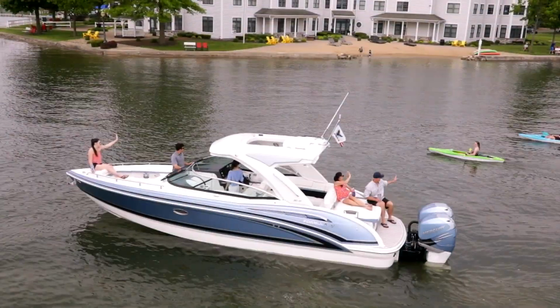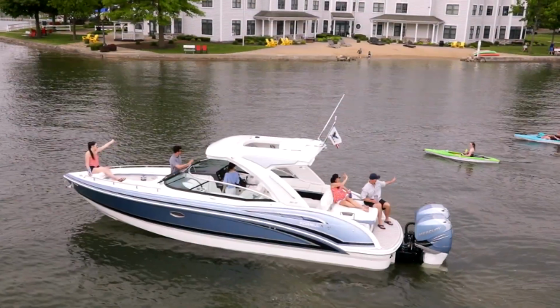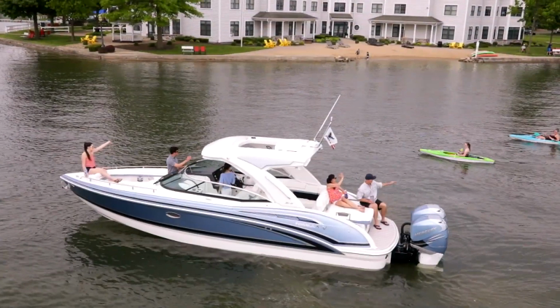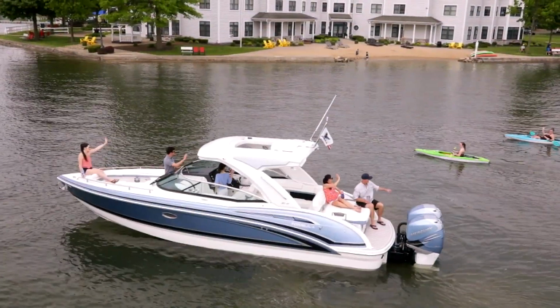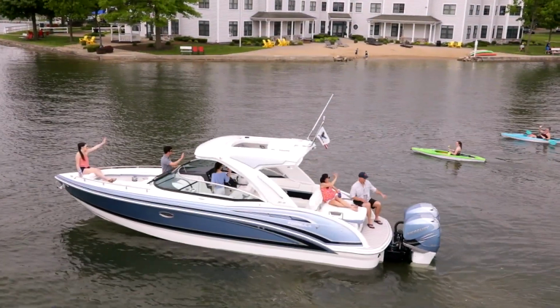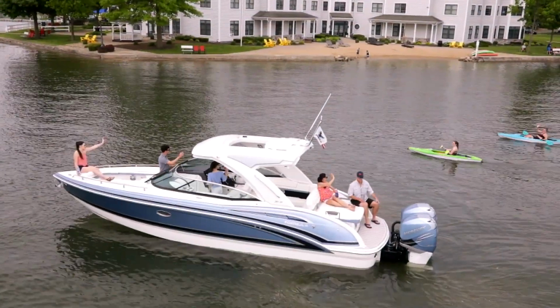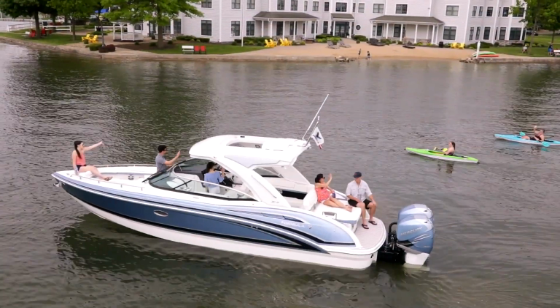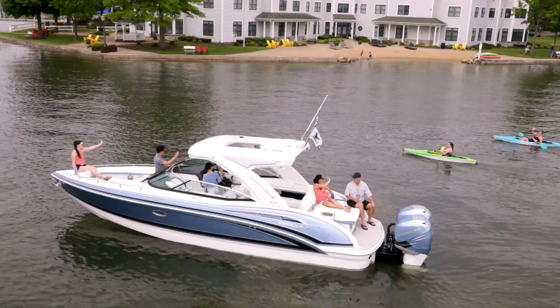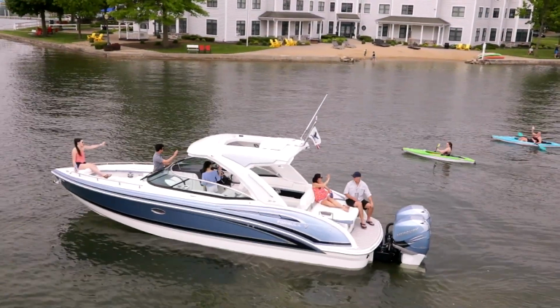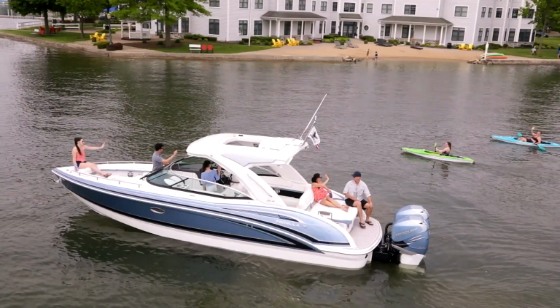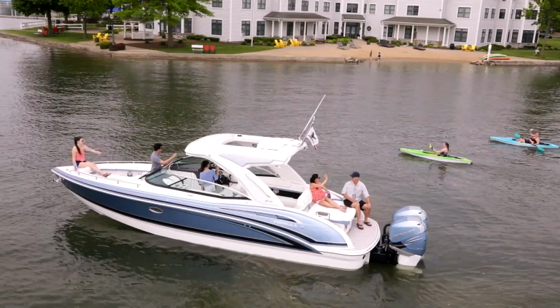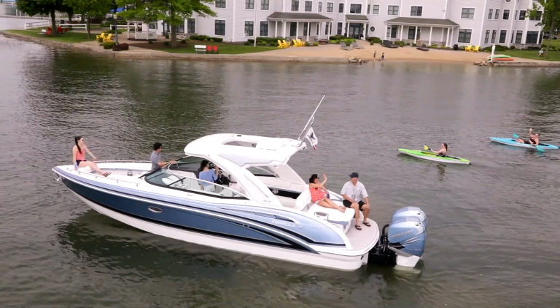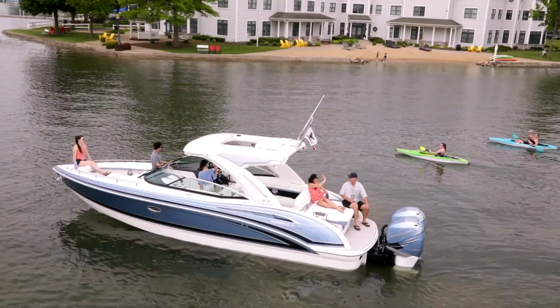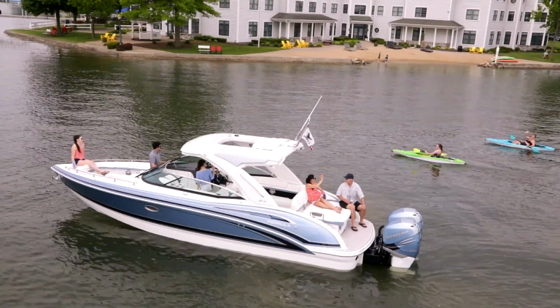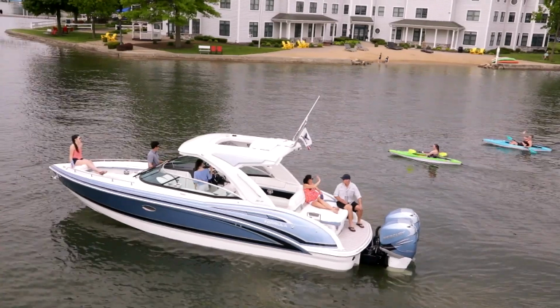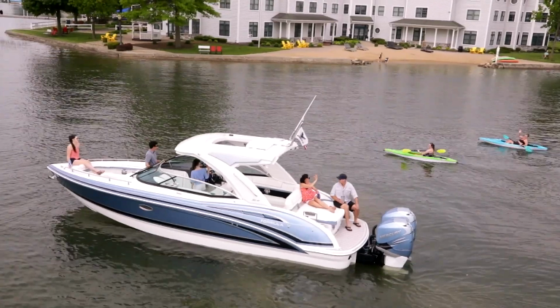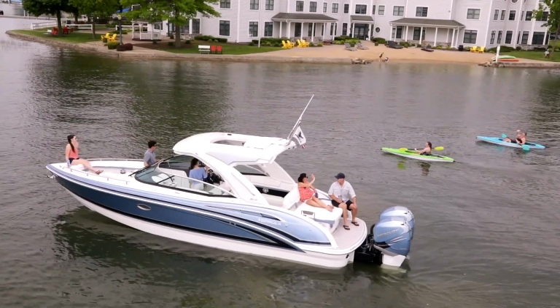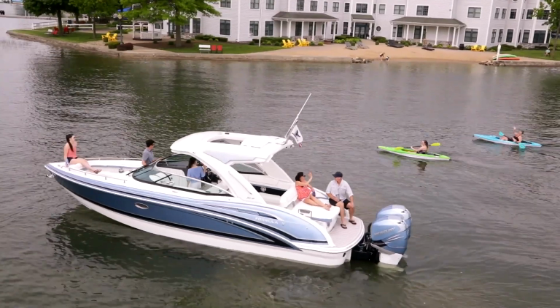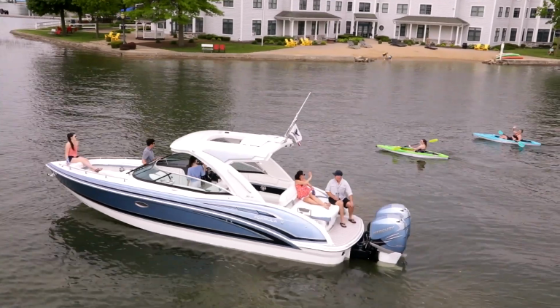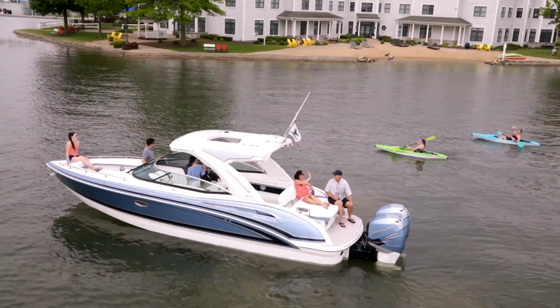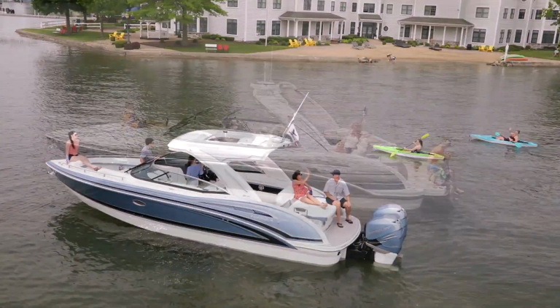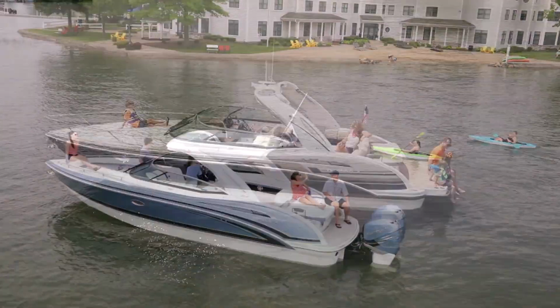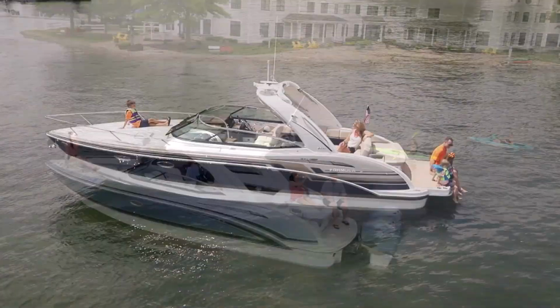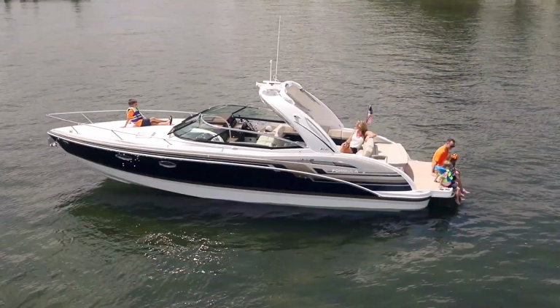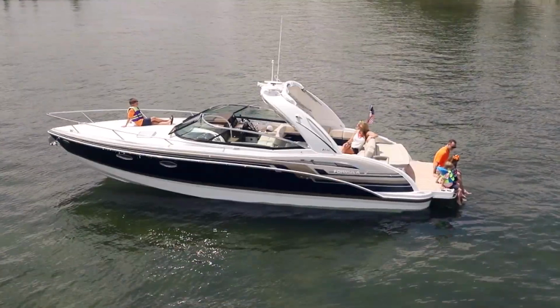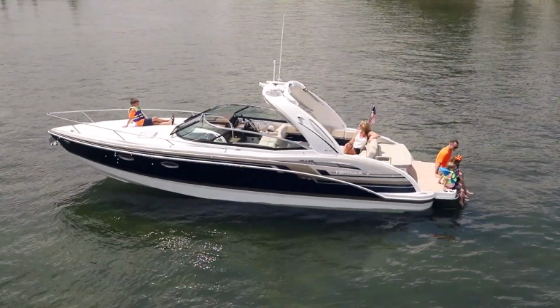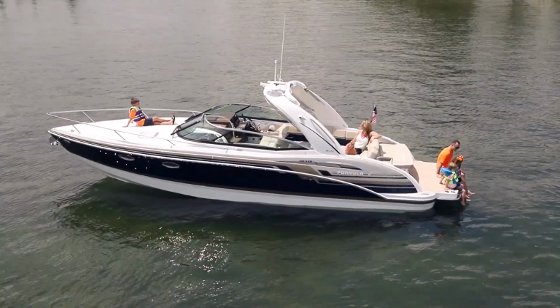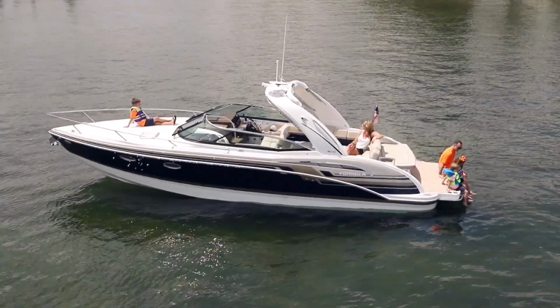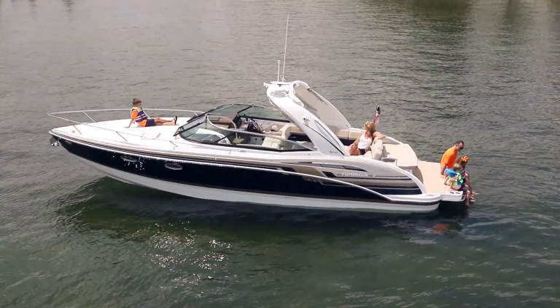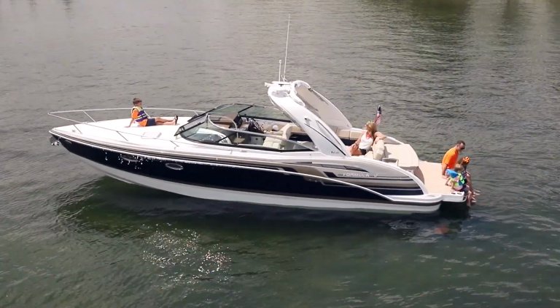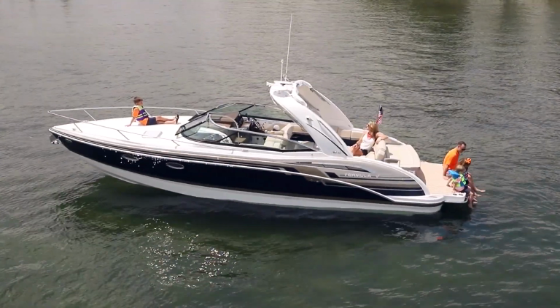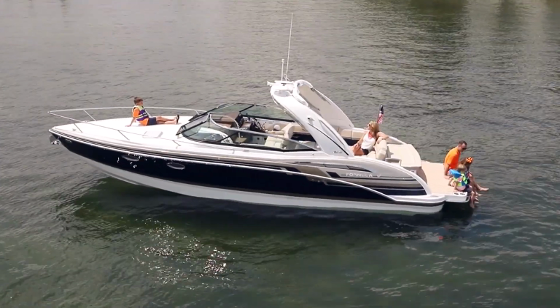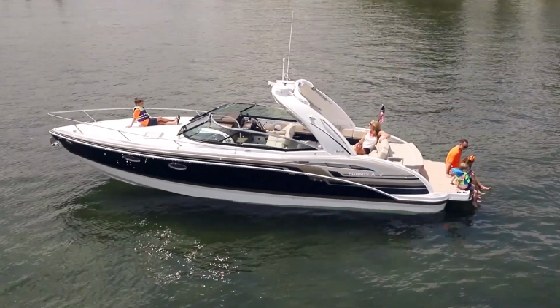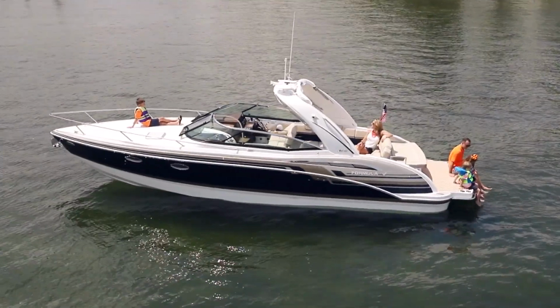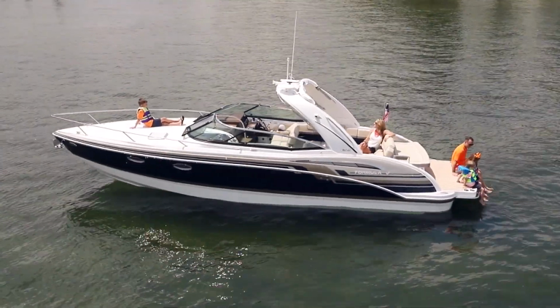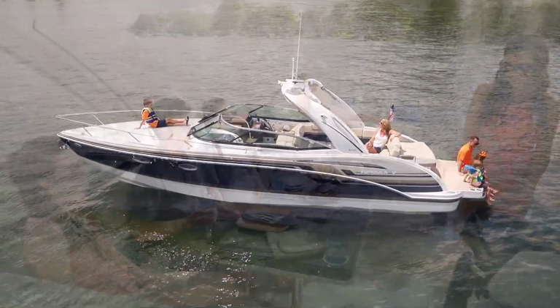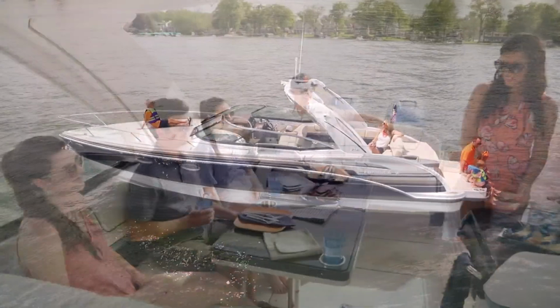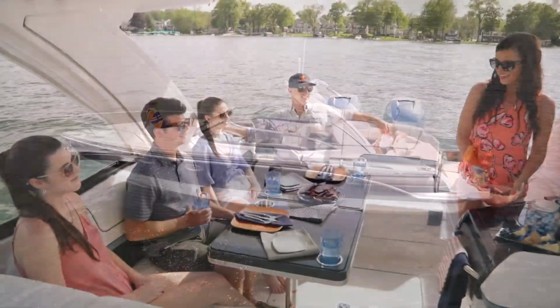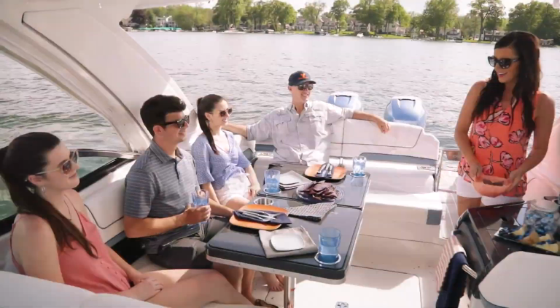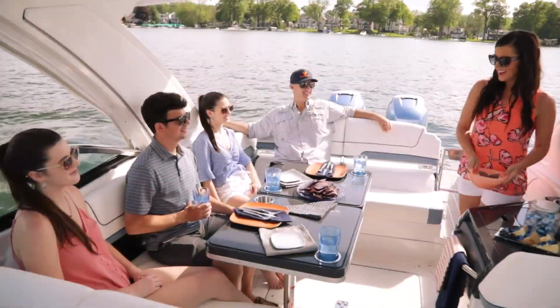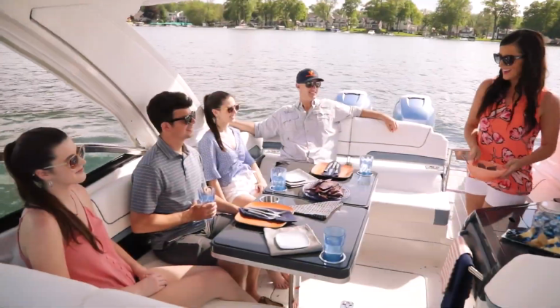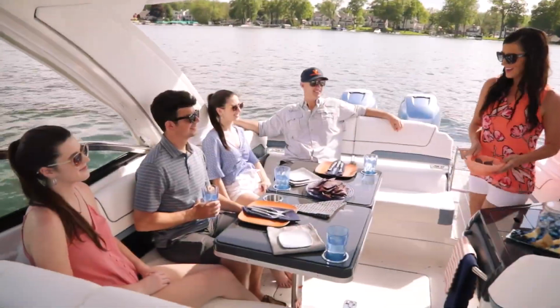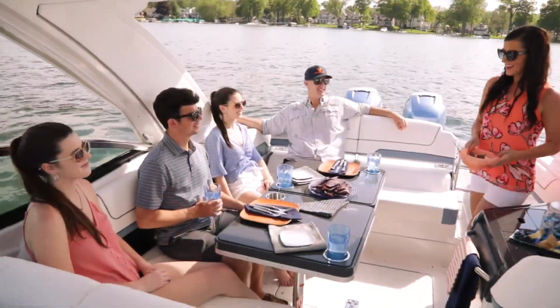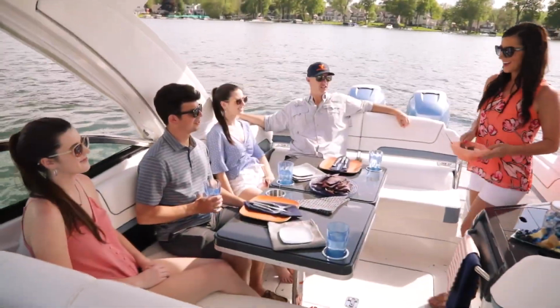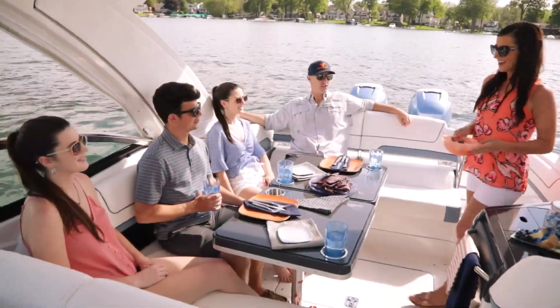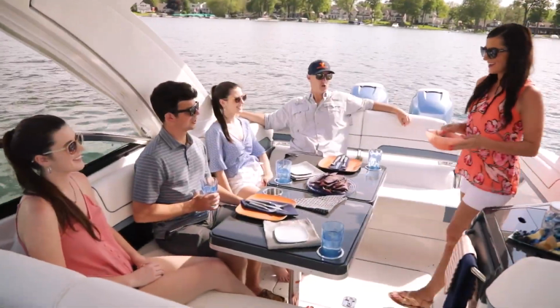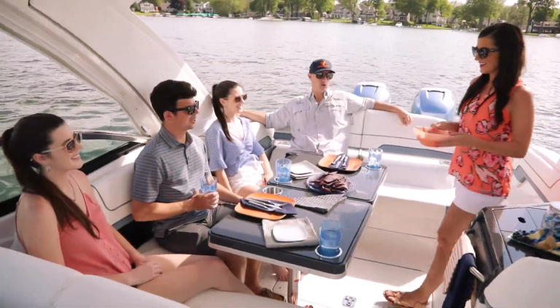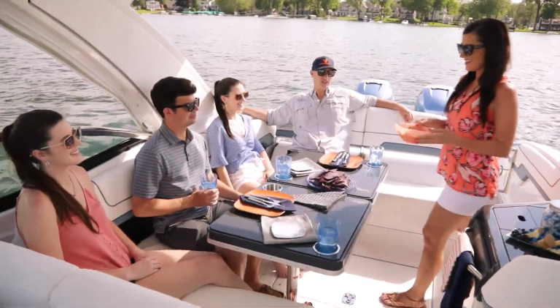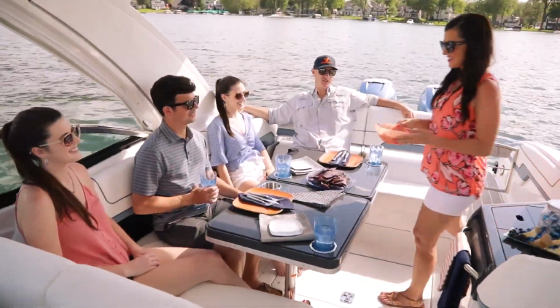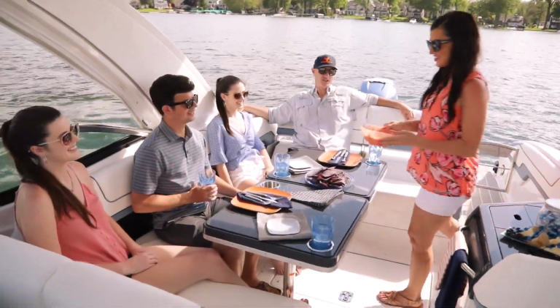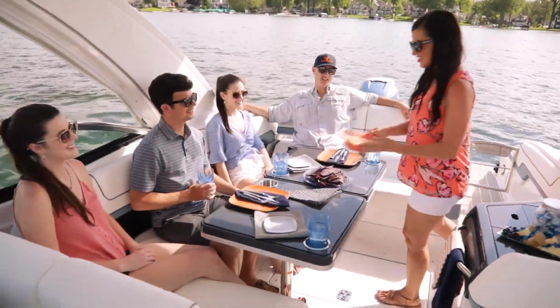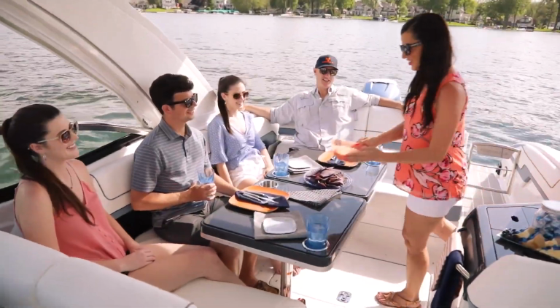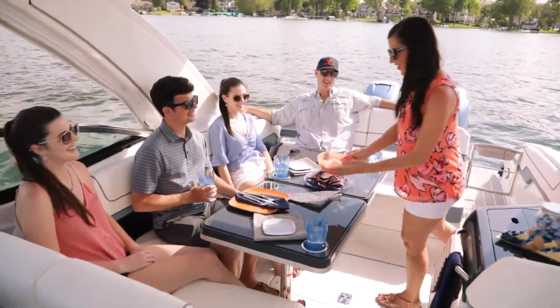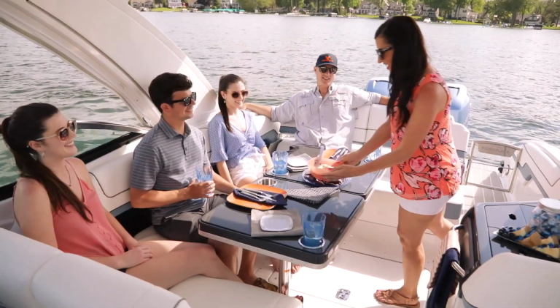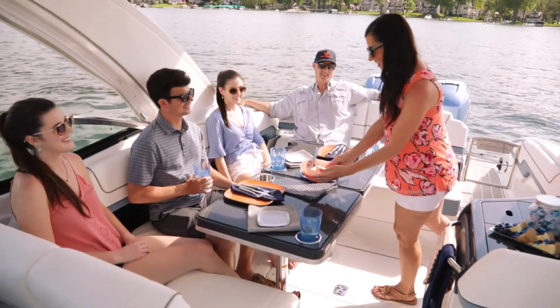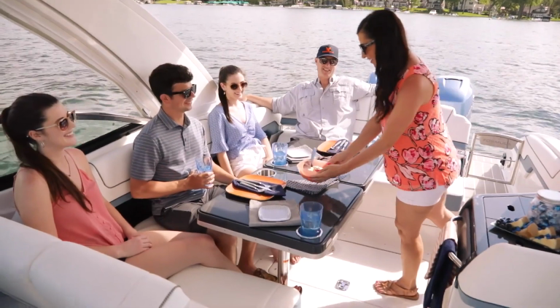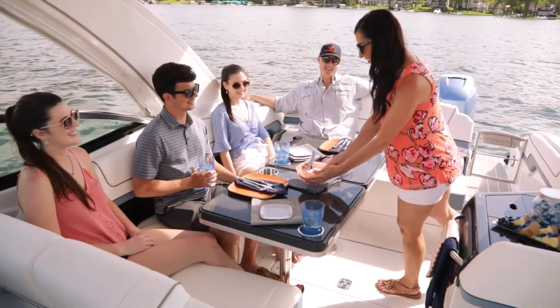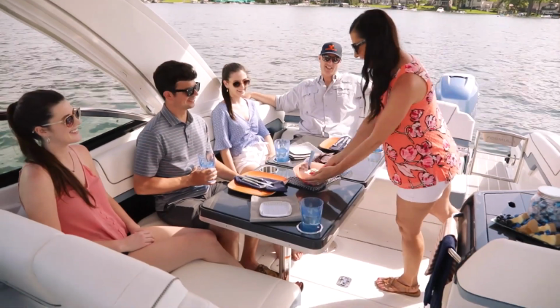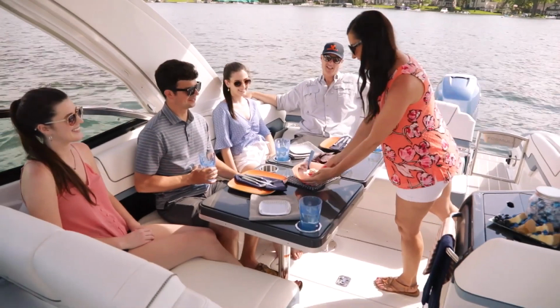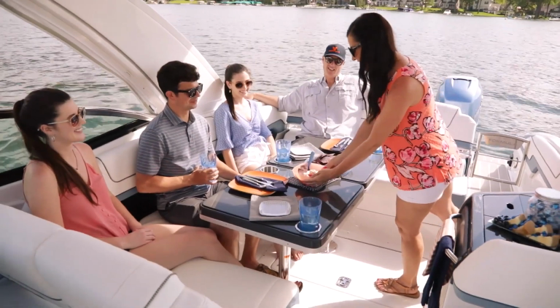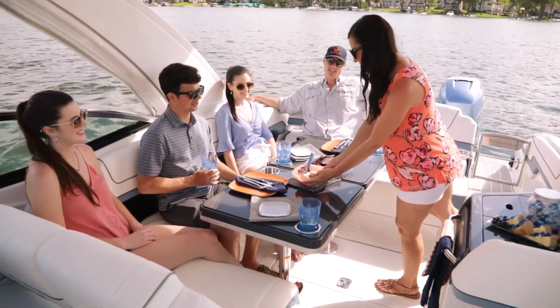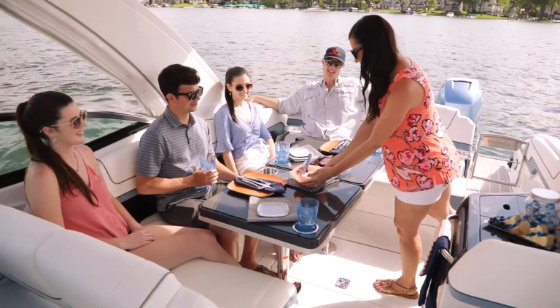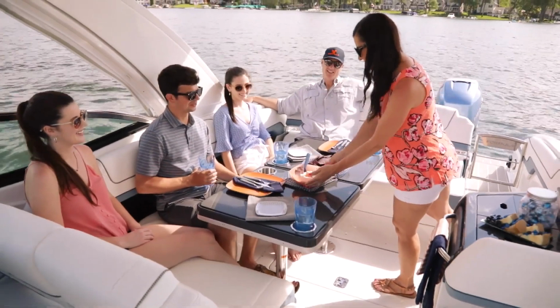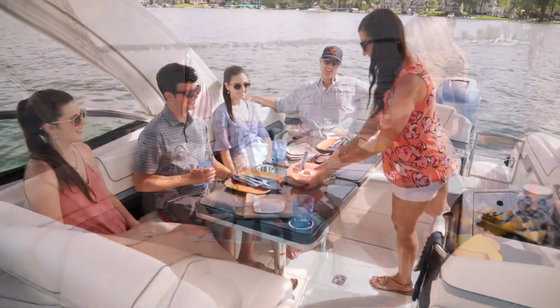Choose the Formula 310 Bowrider or 310 SunSport, each loaded with great ideas for carefree fun.